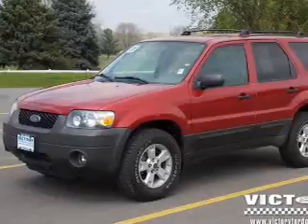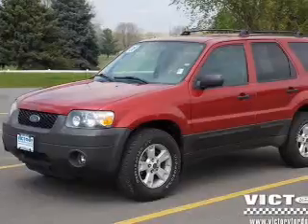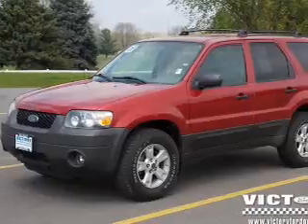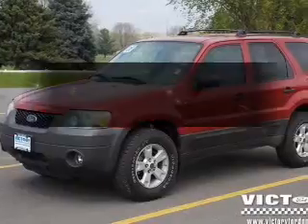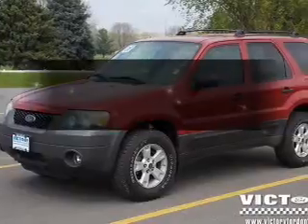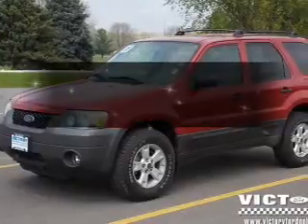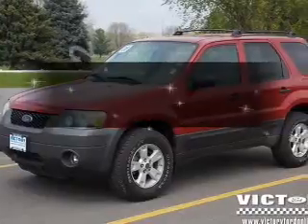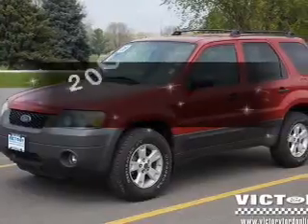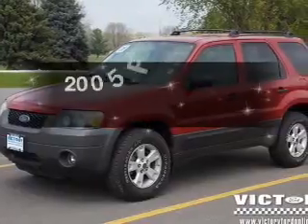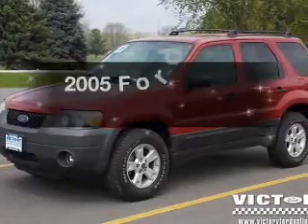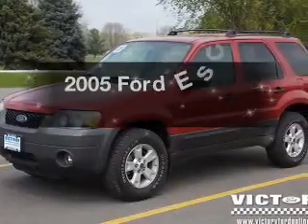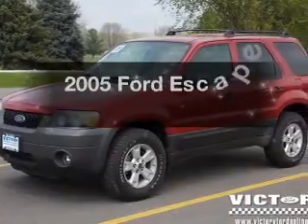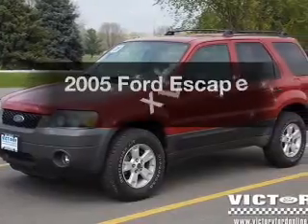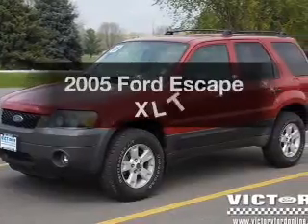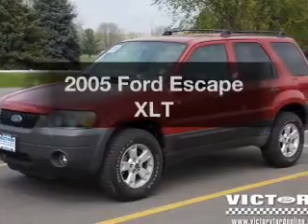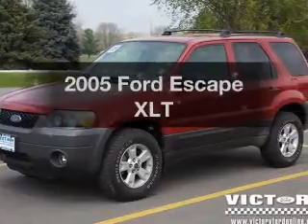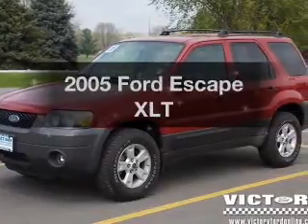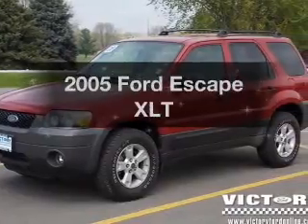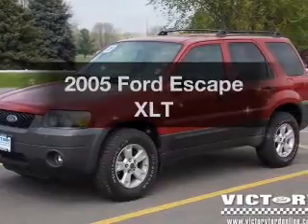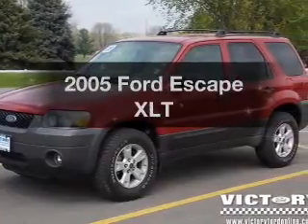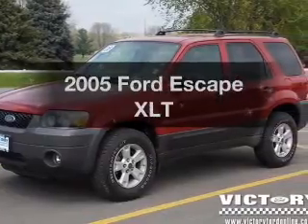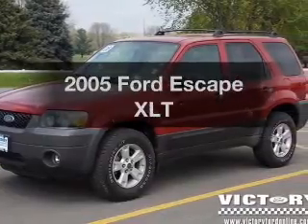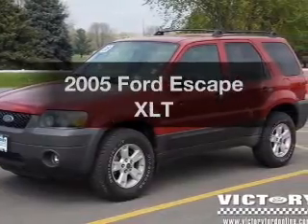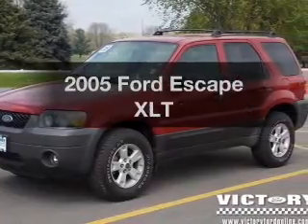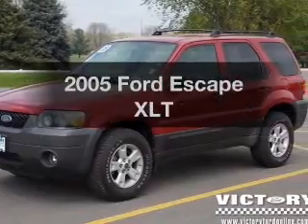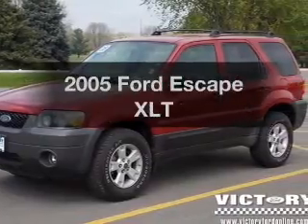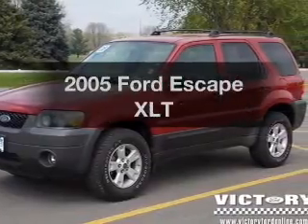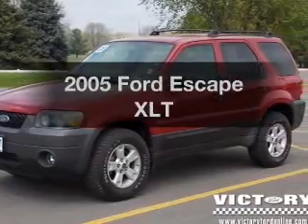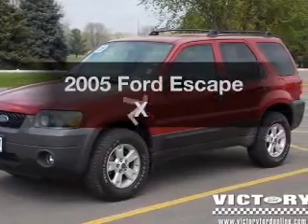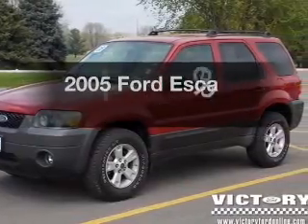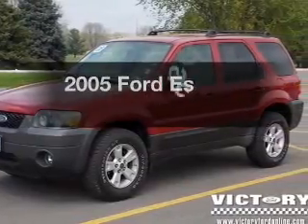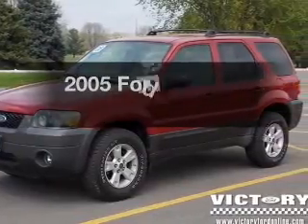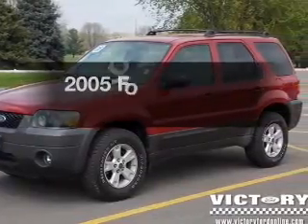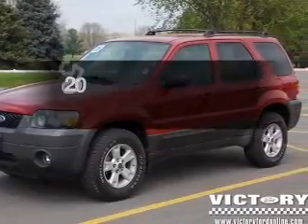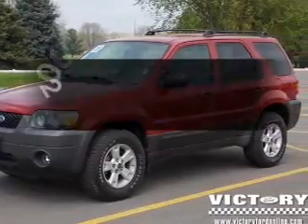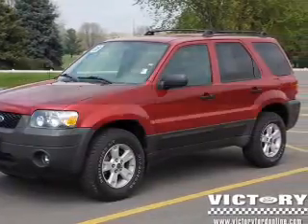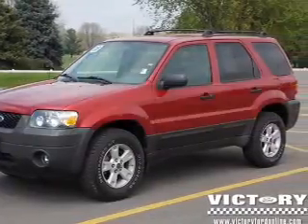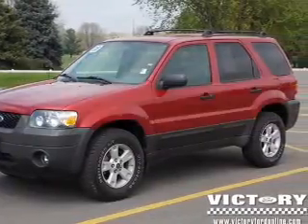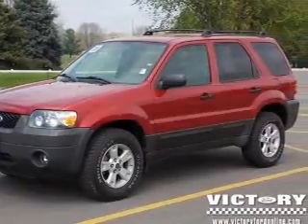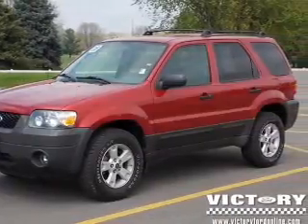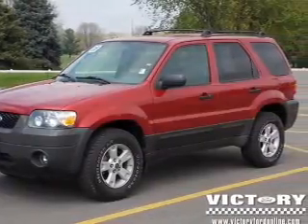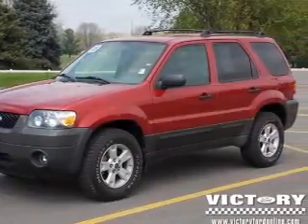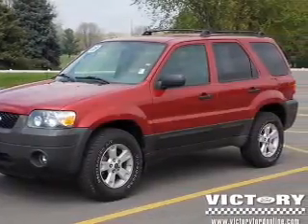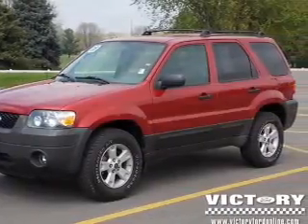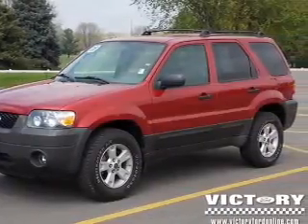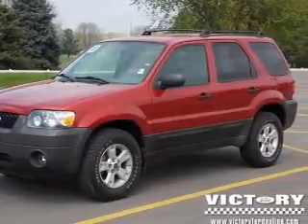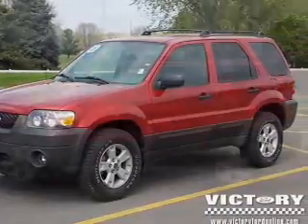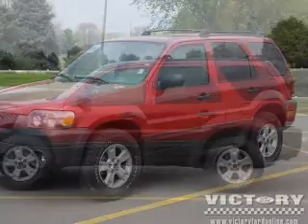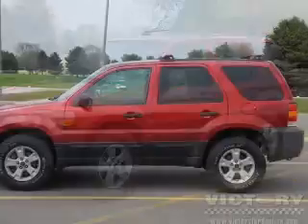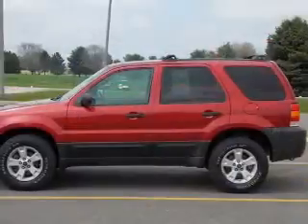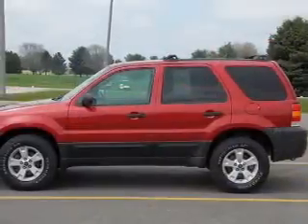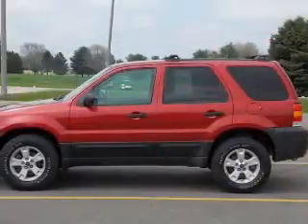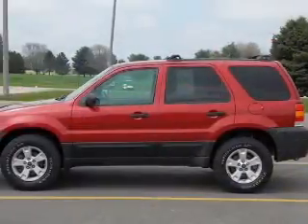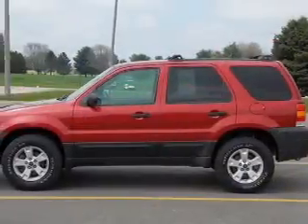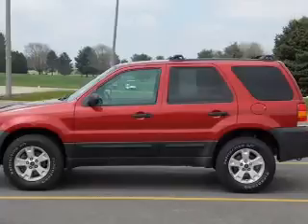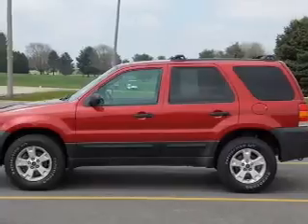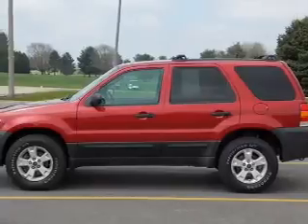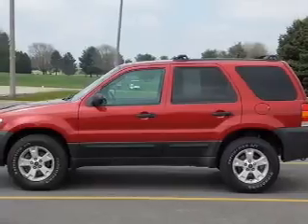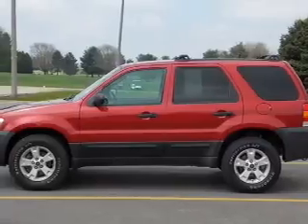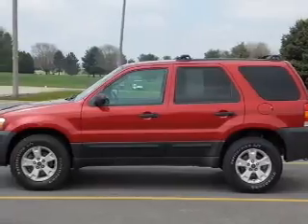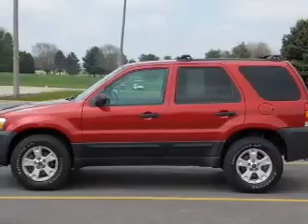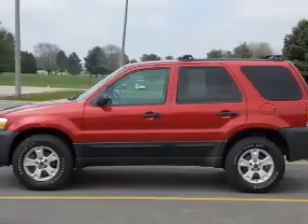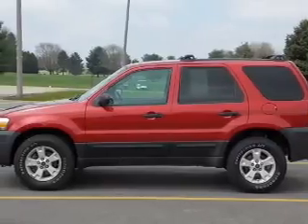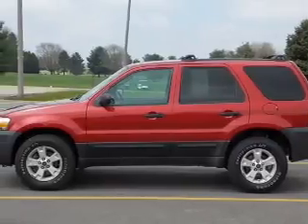Presenting the 2005 Ford Escape. Travel the roads in style and comfort in this great vehicle.